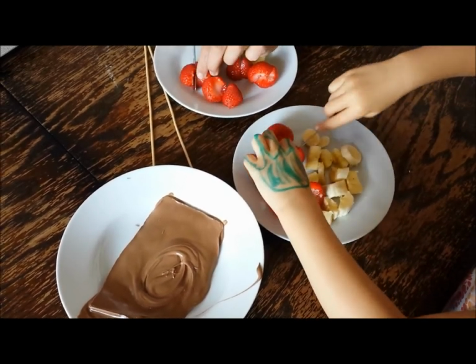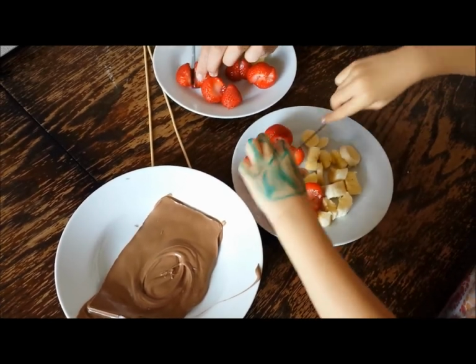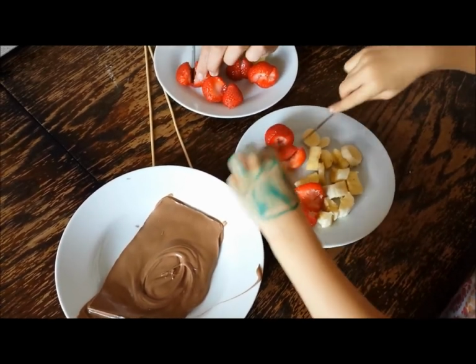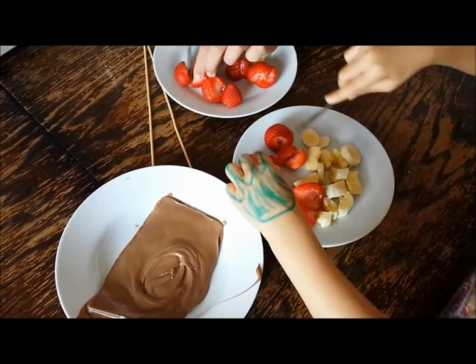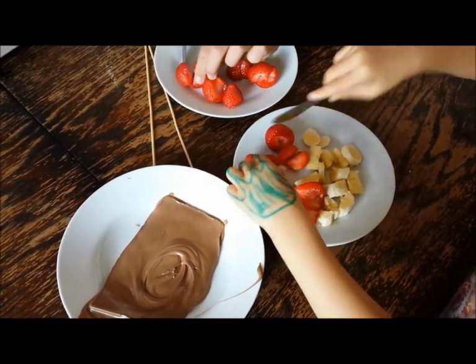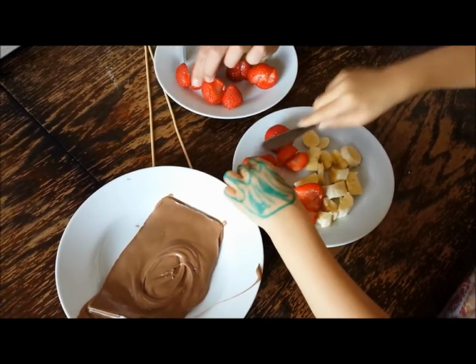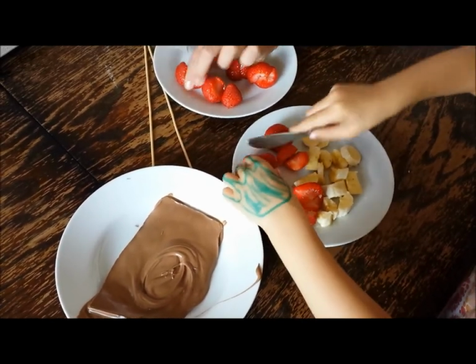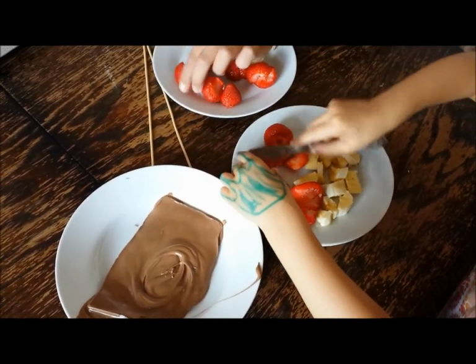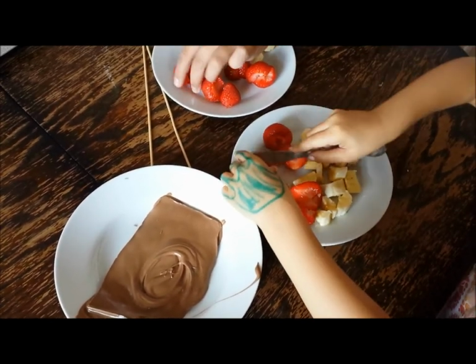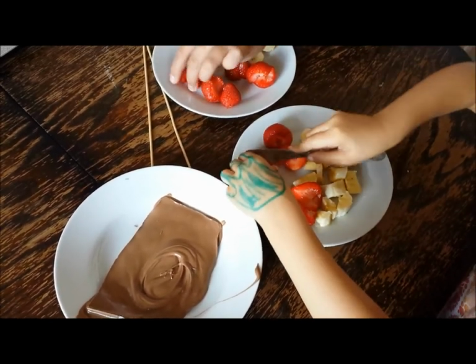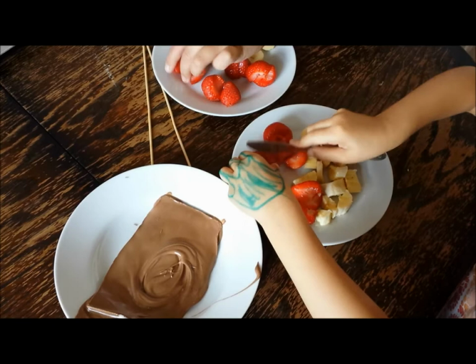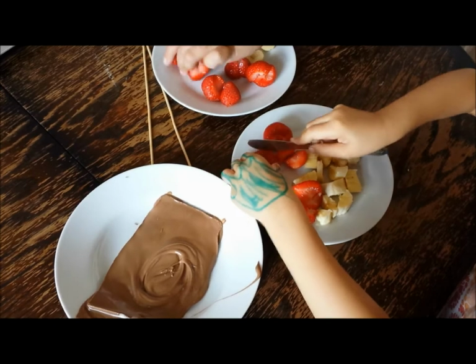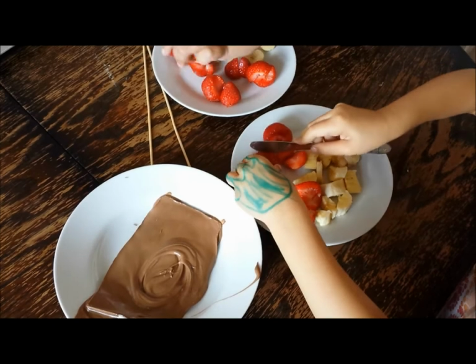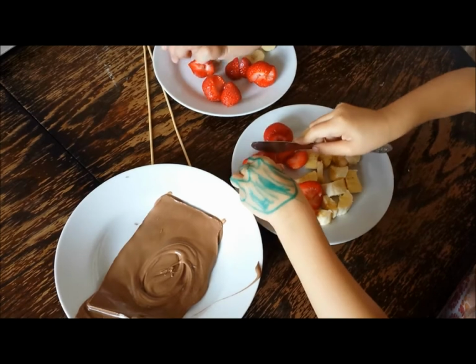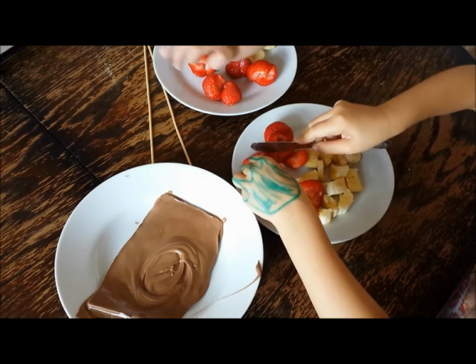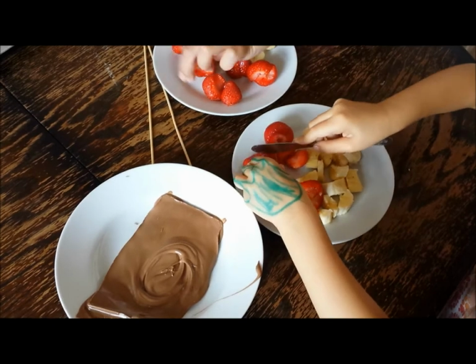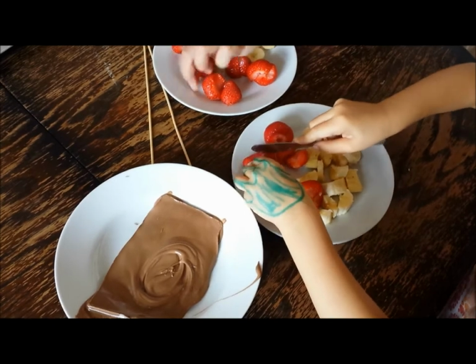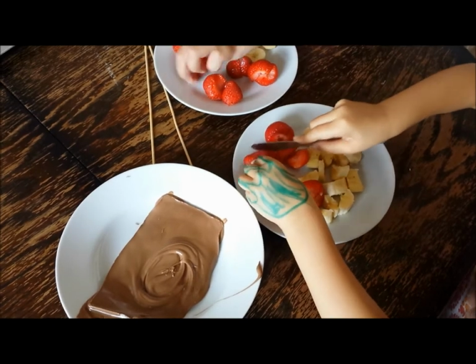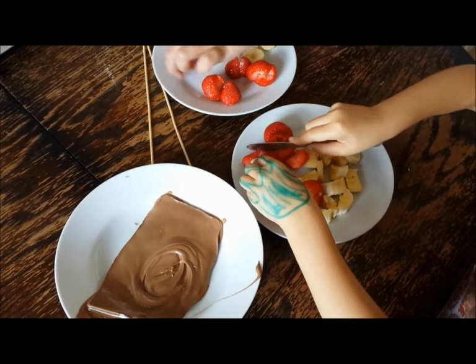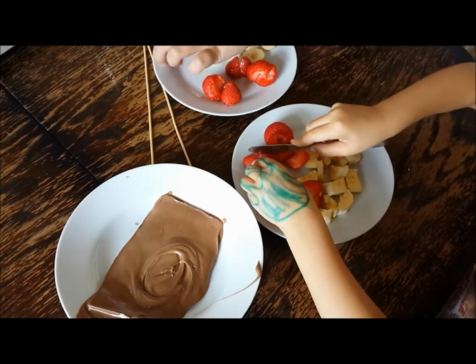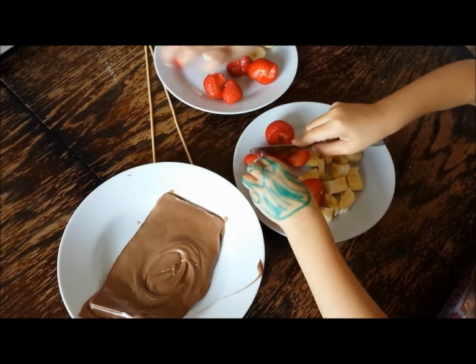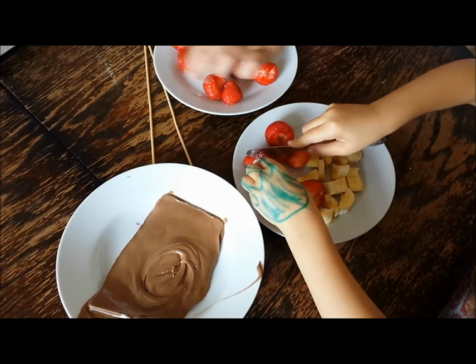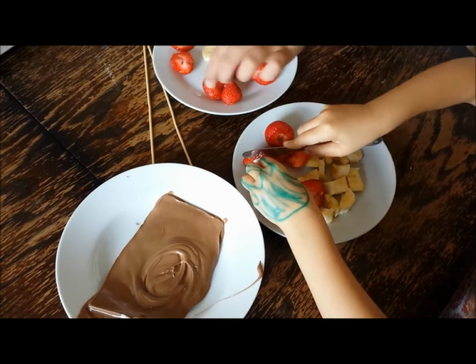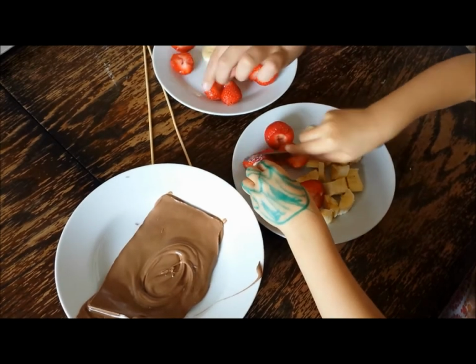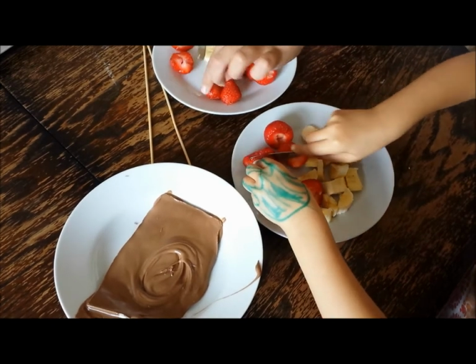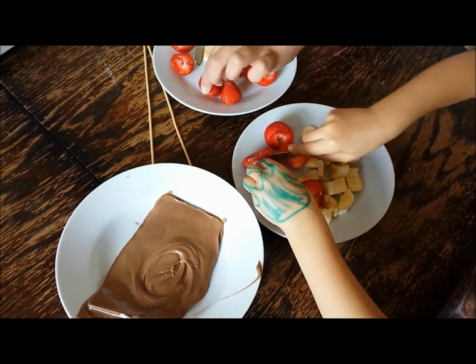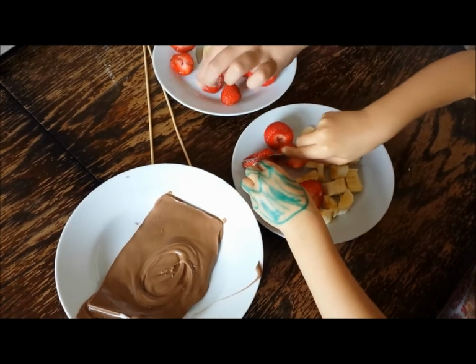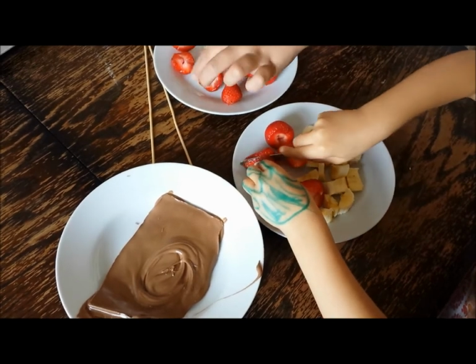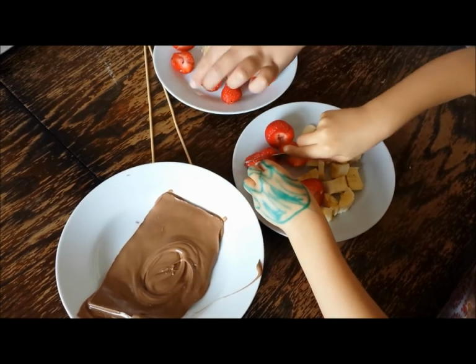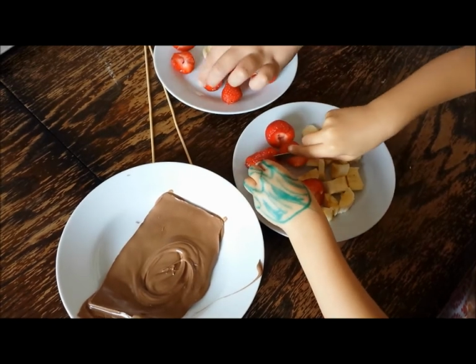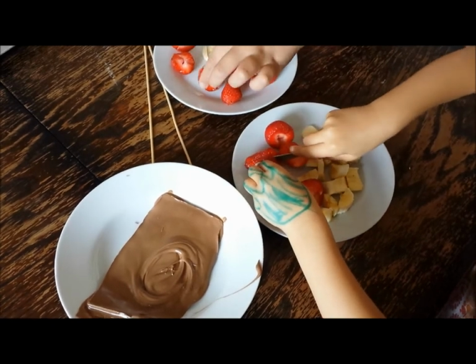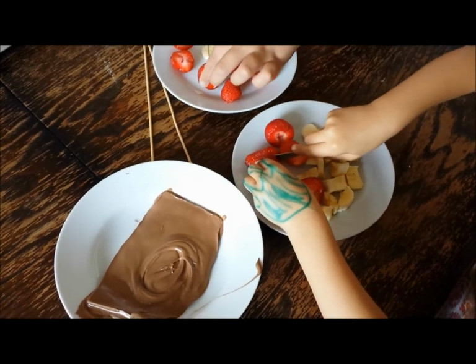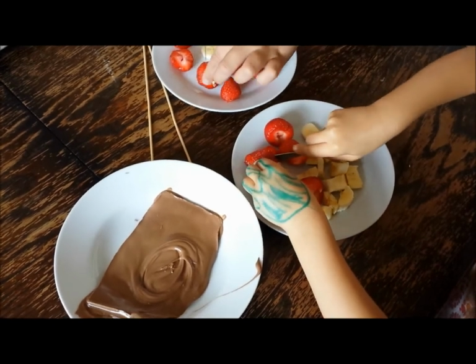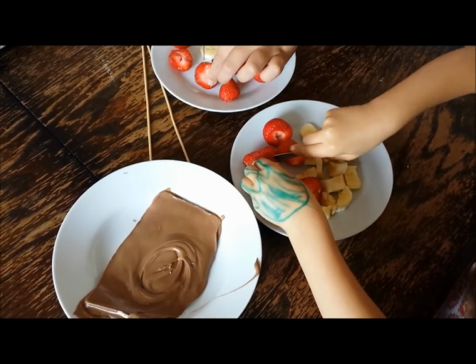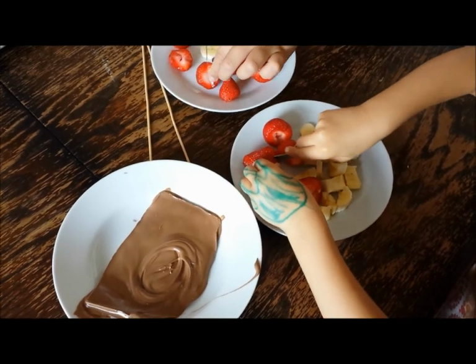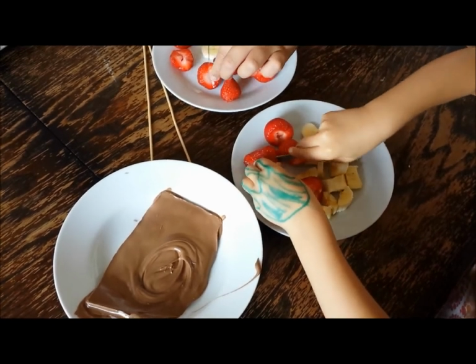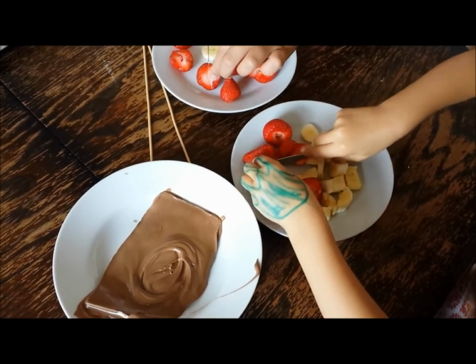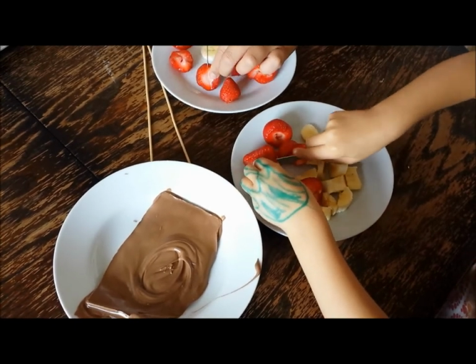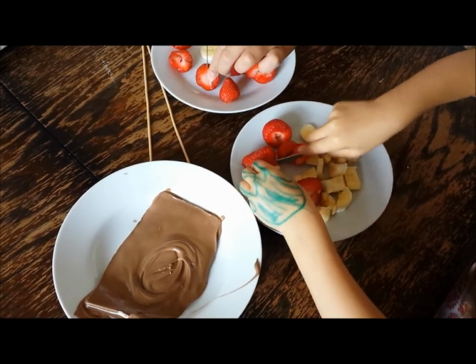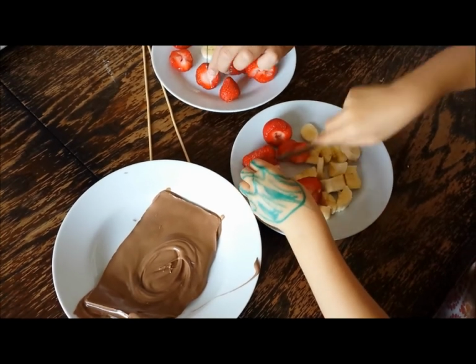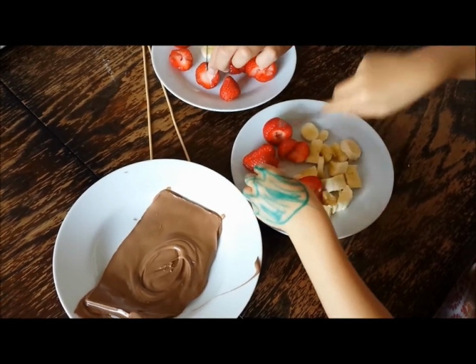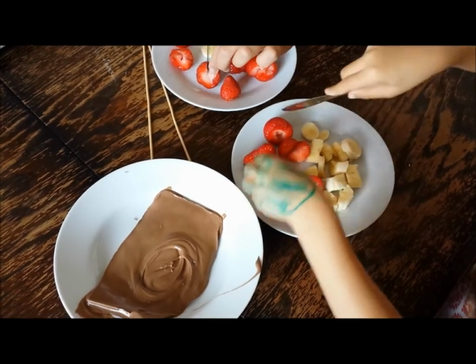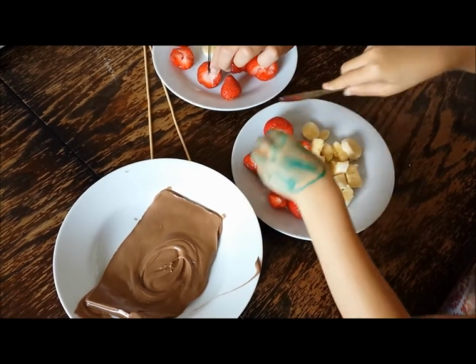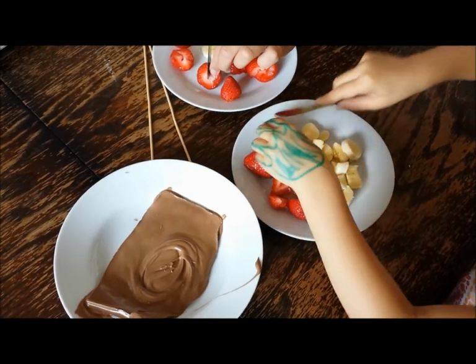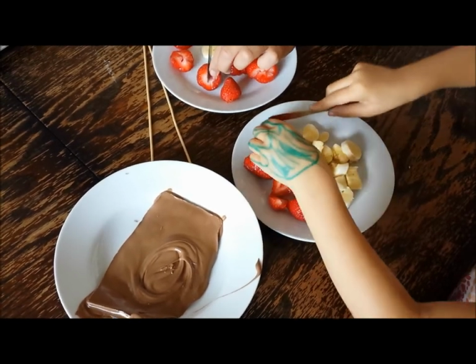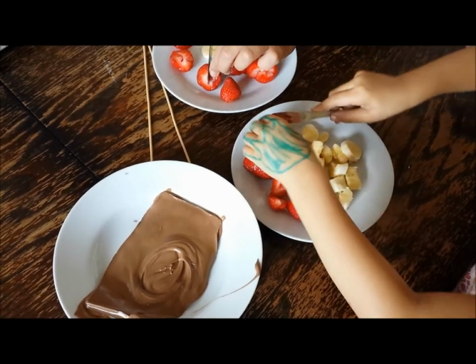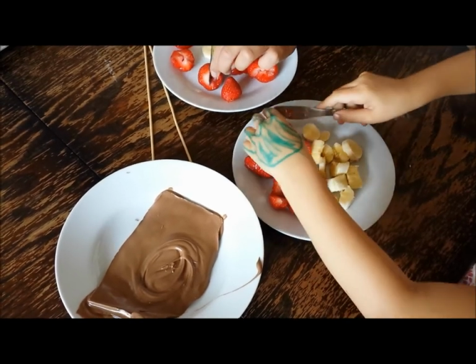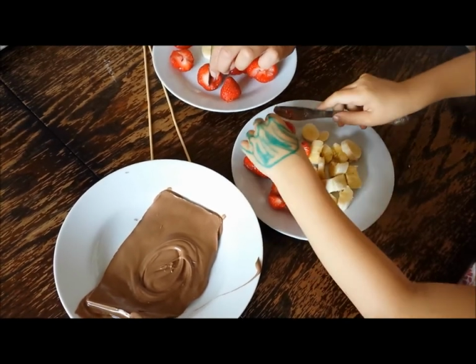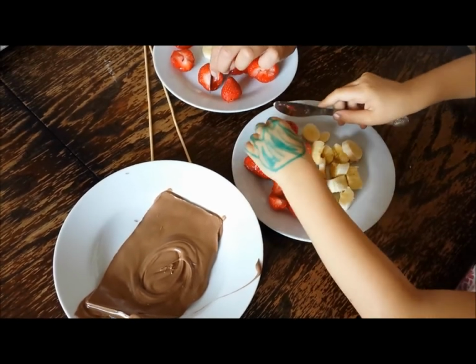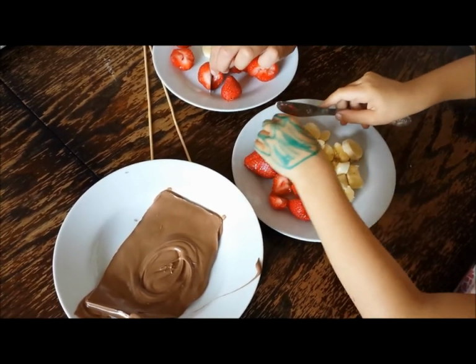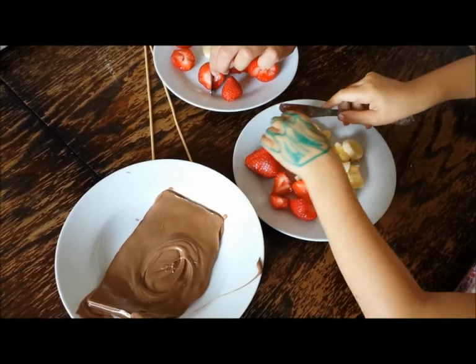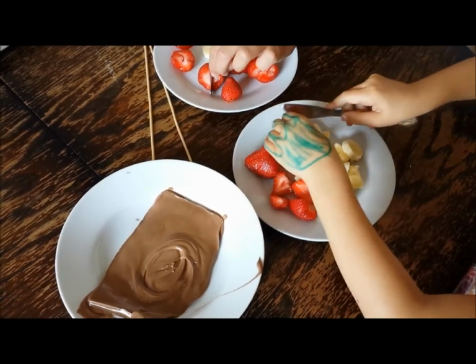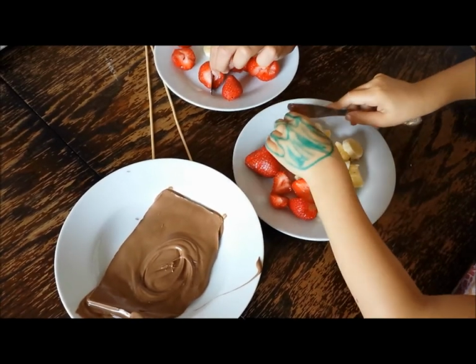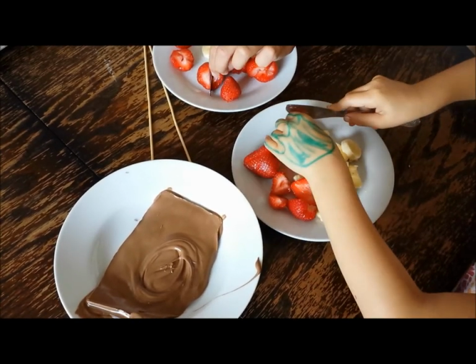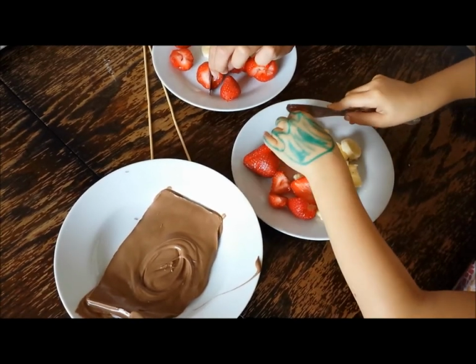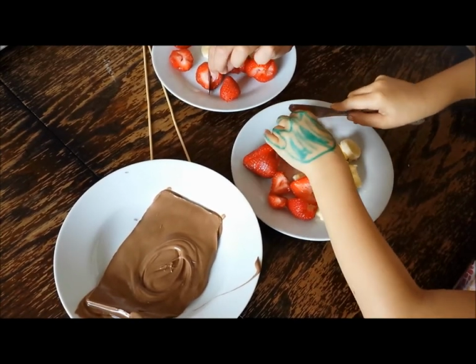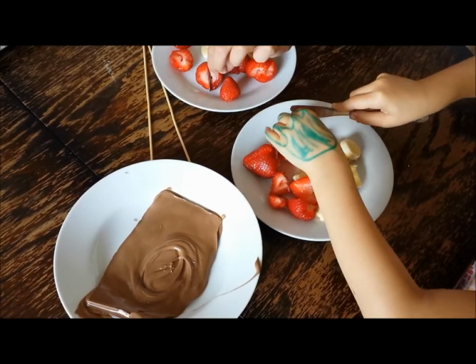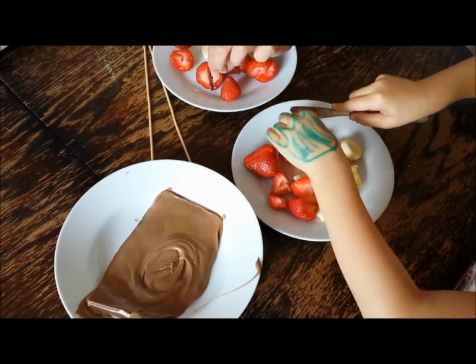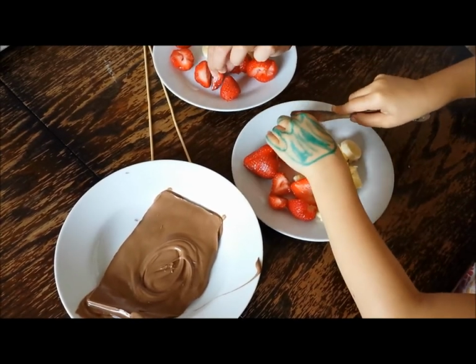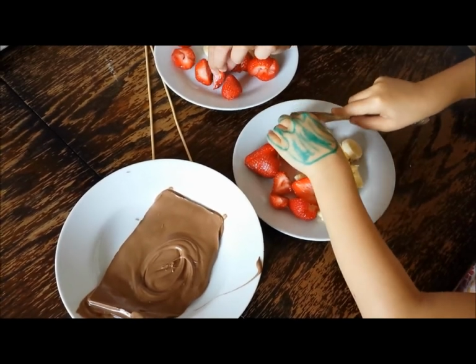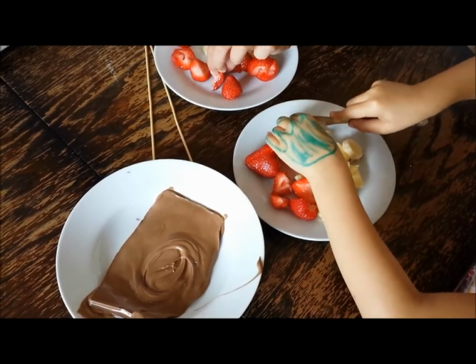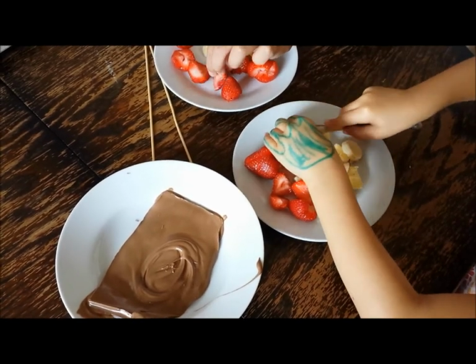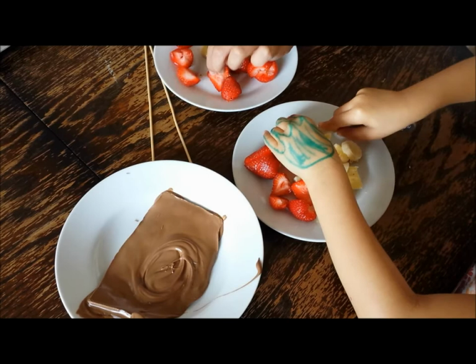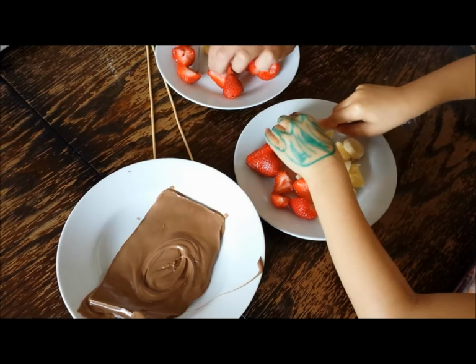So we've got our little banana pieces and strawberries, and we've melted the chocolate in the microwave already.